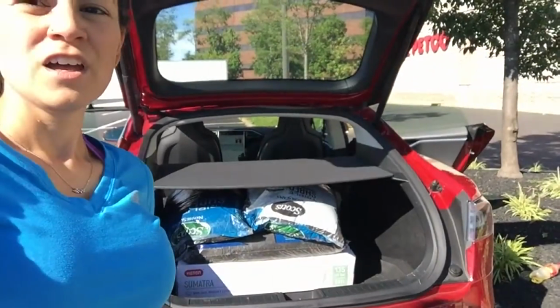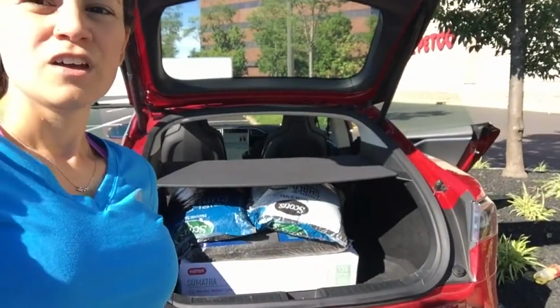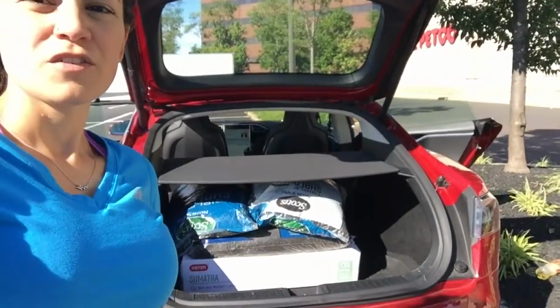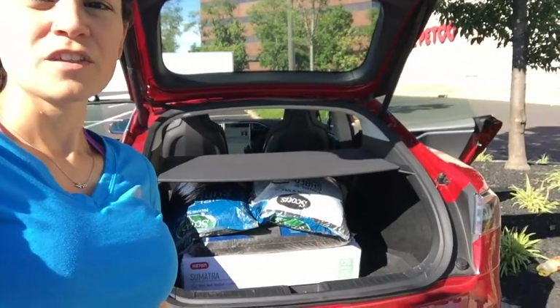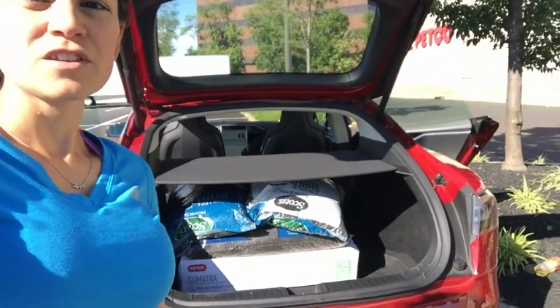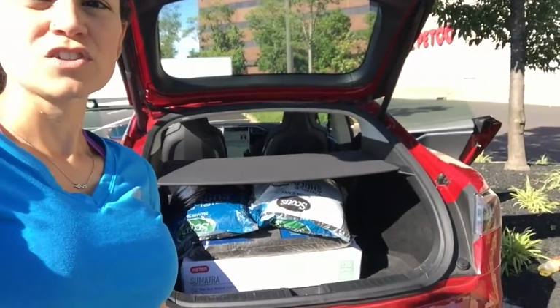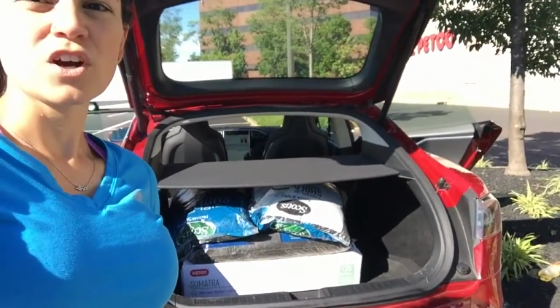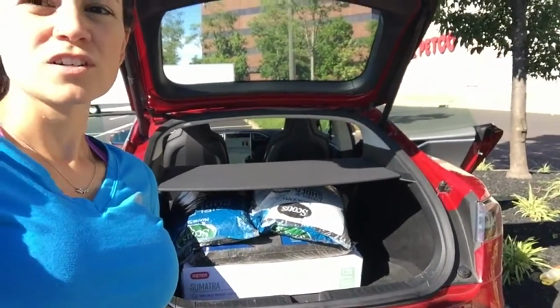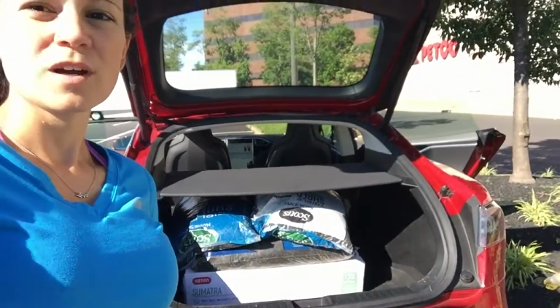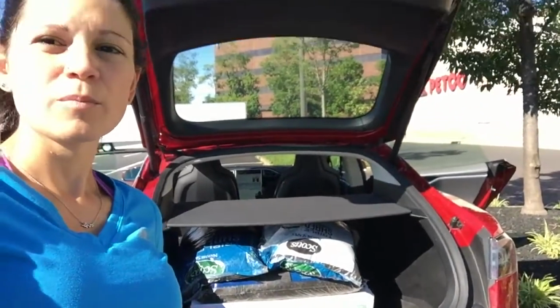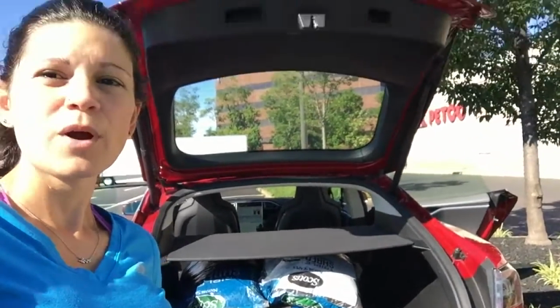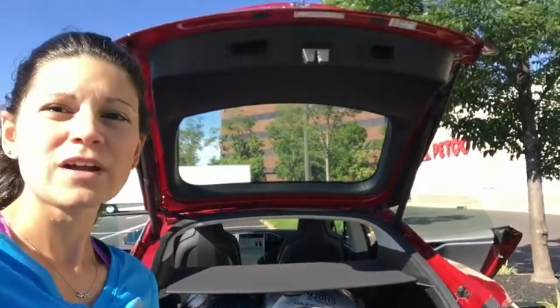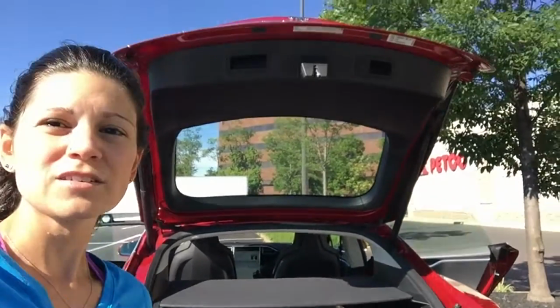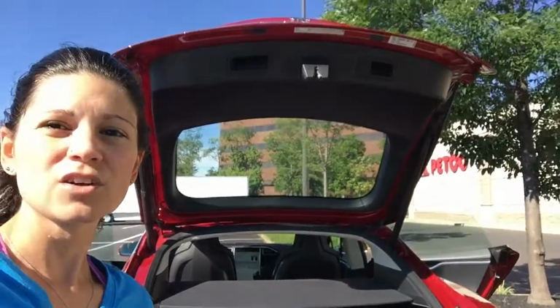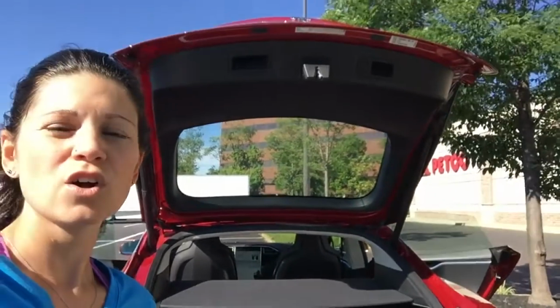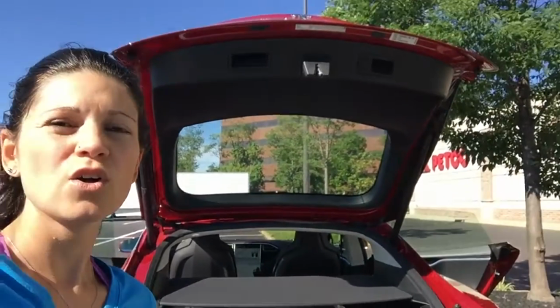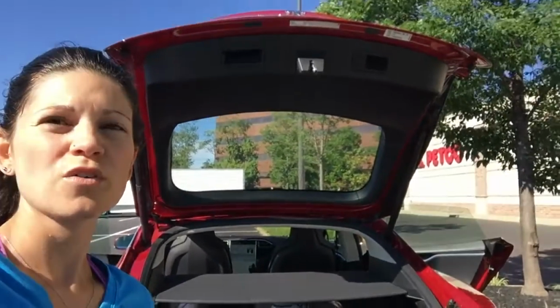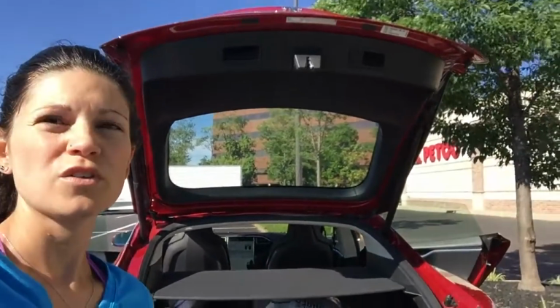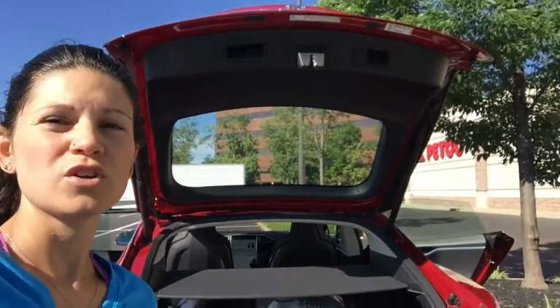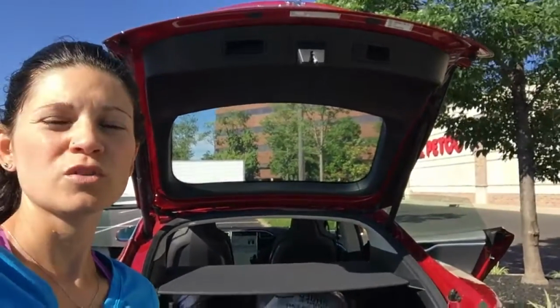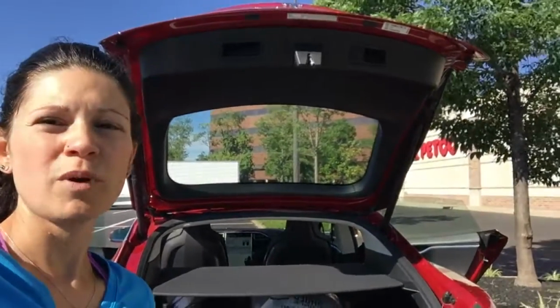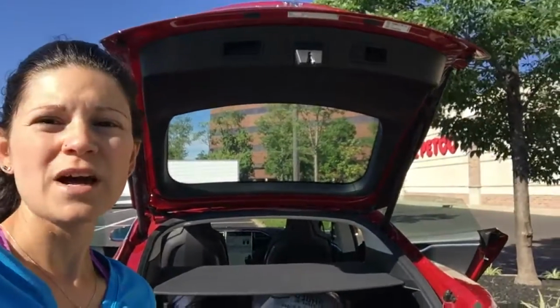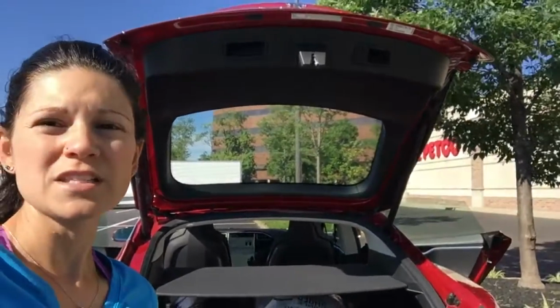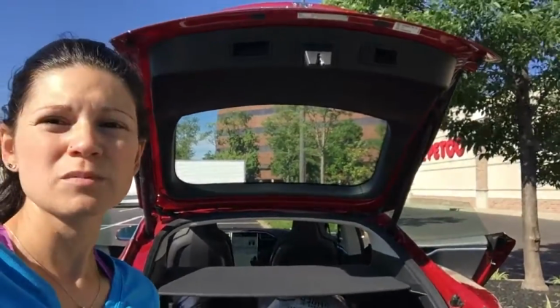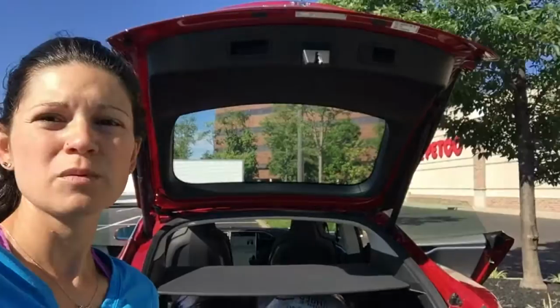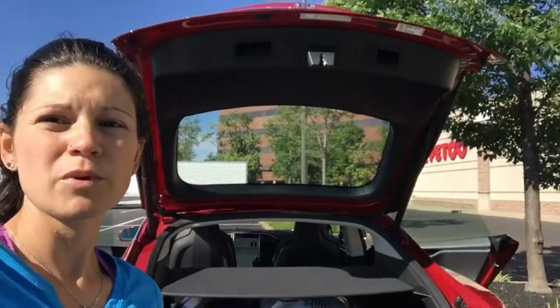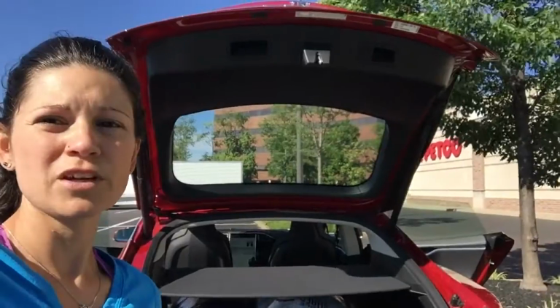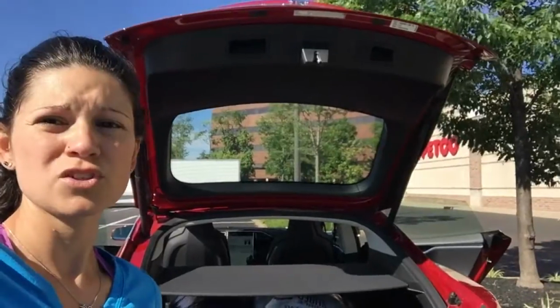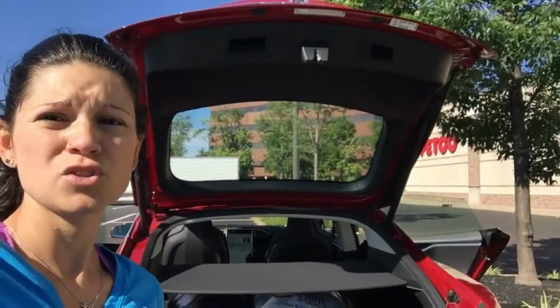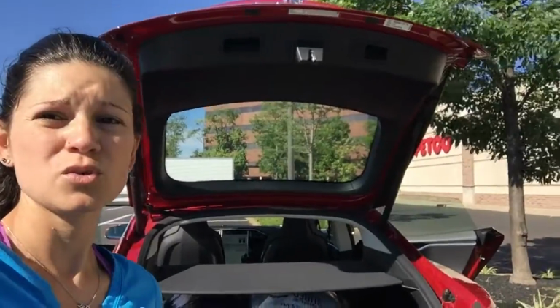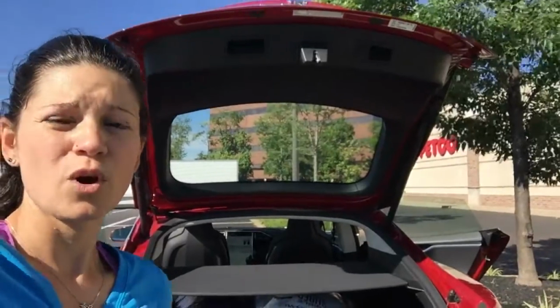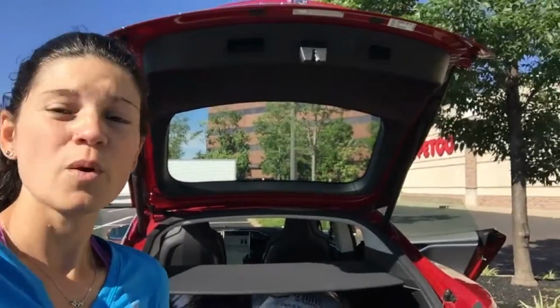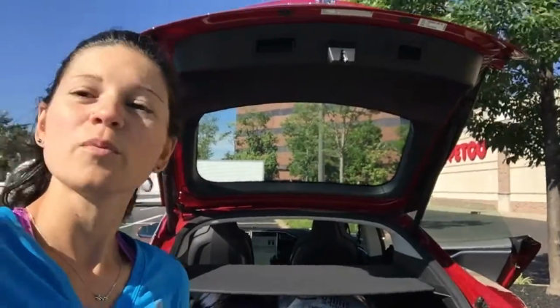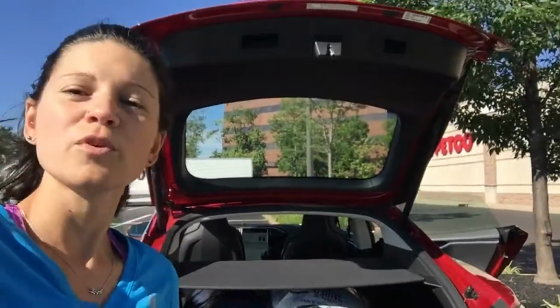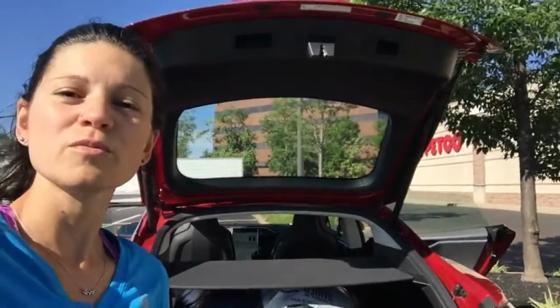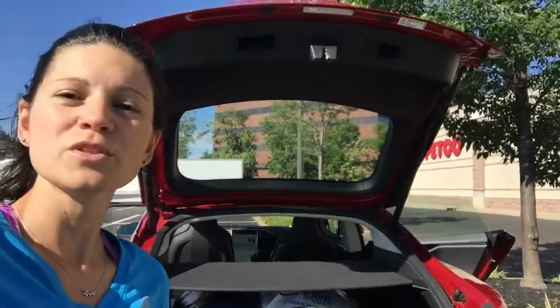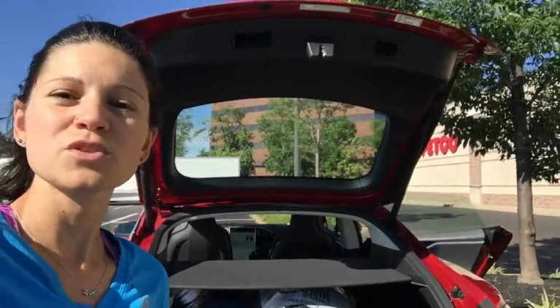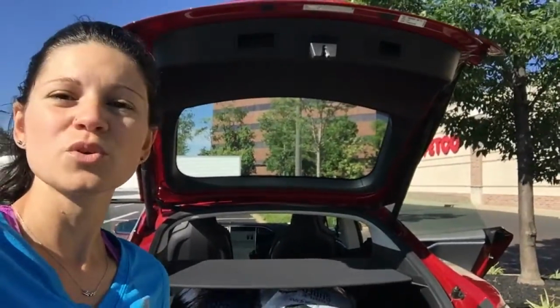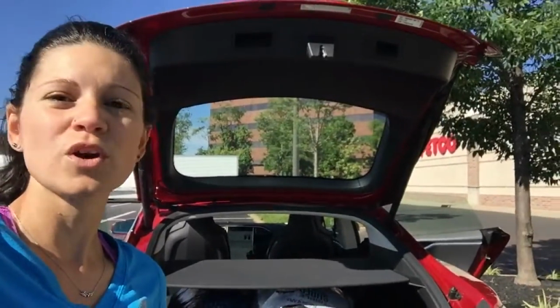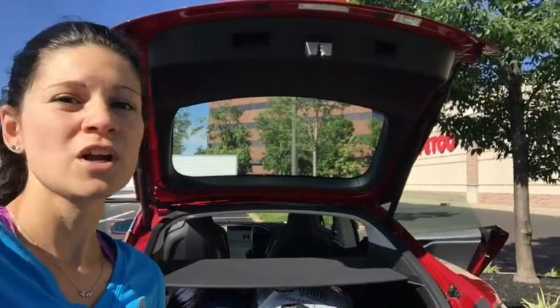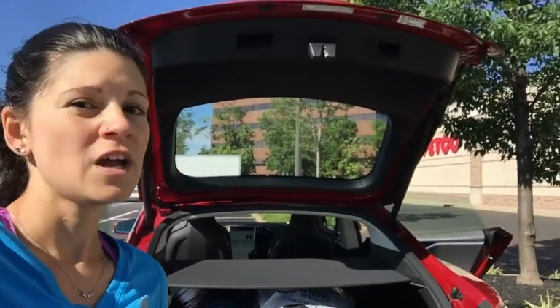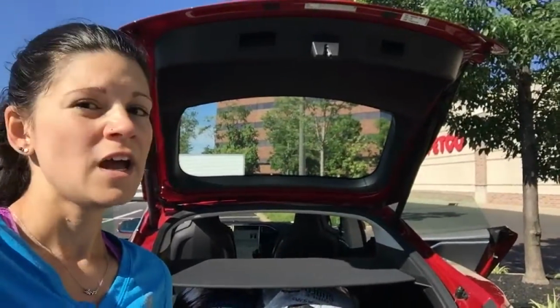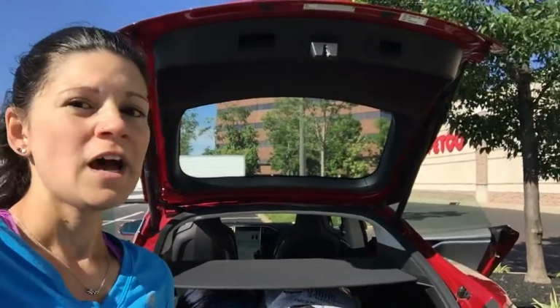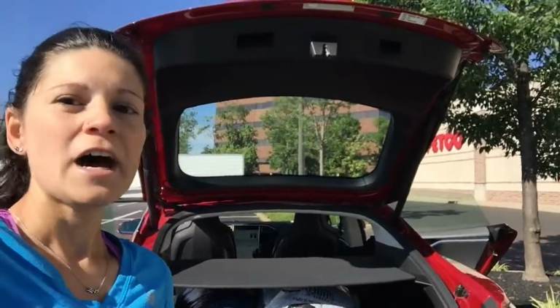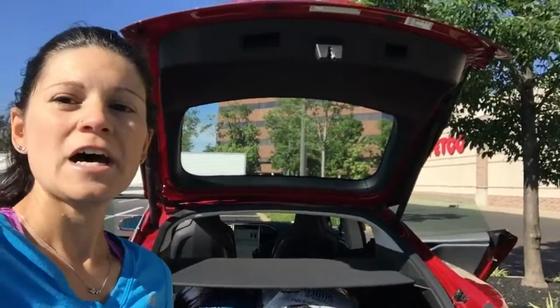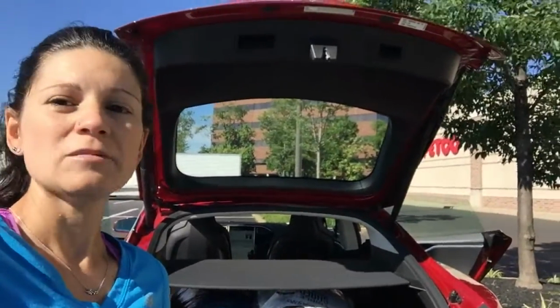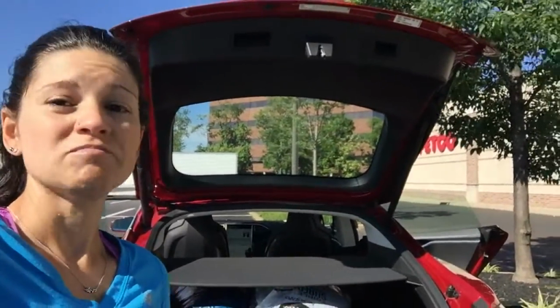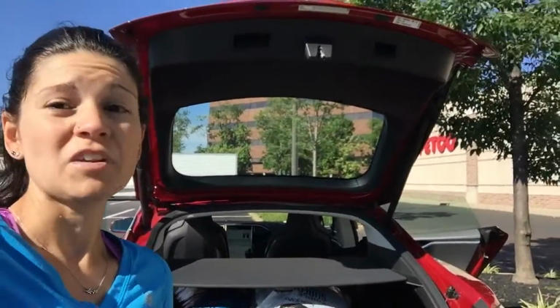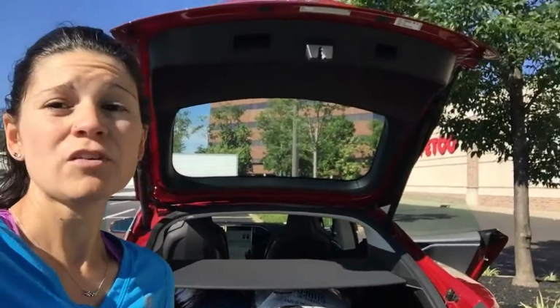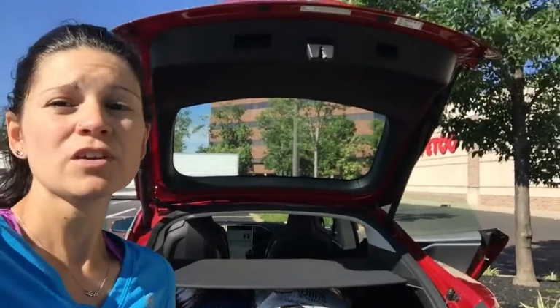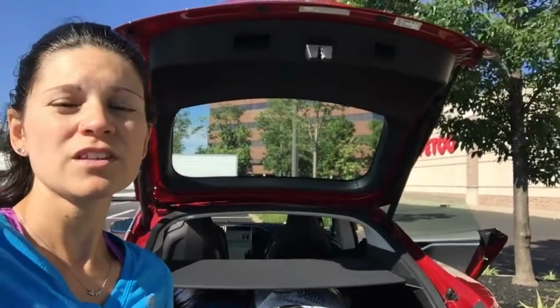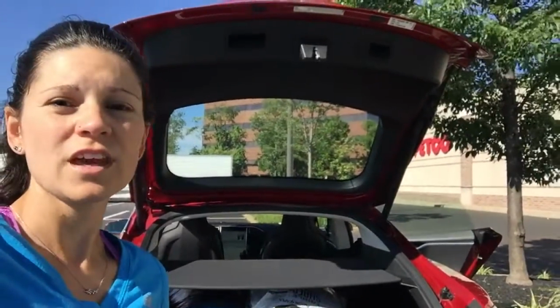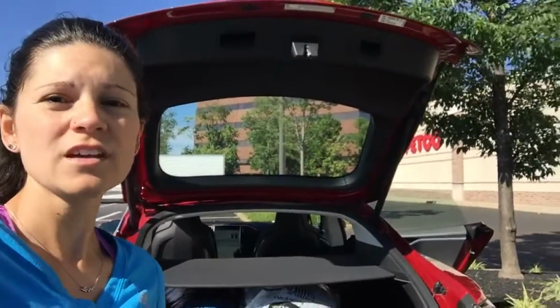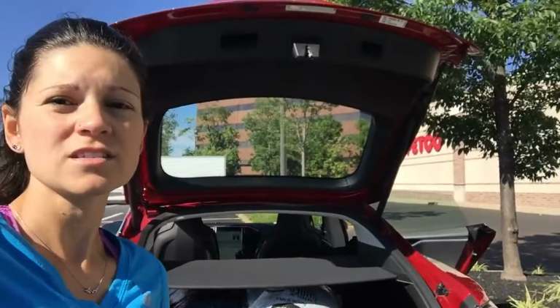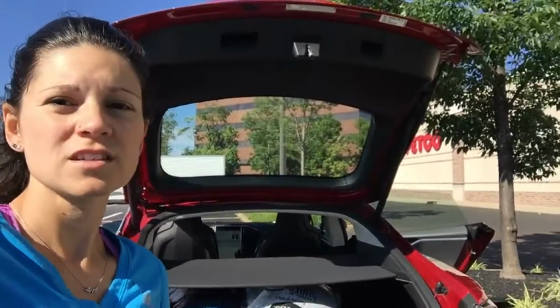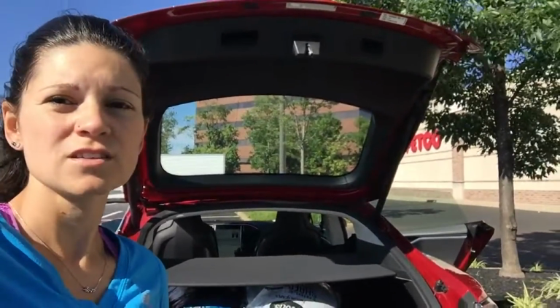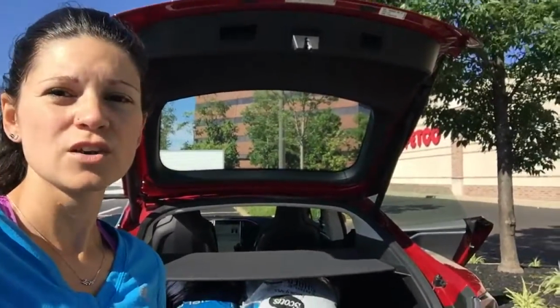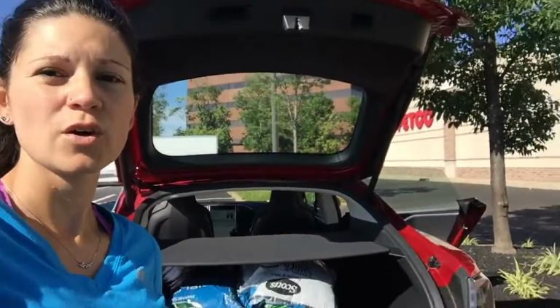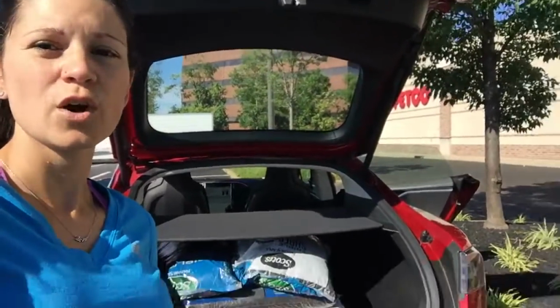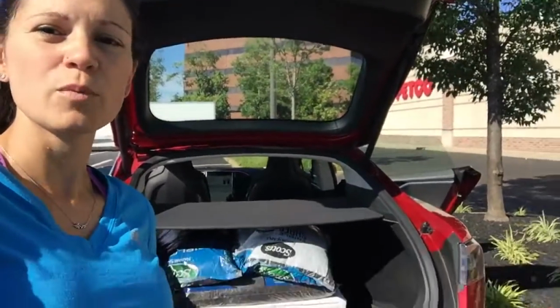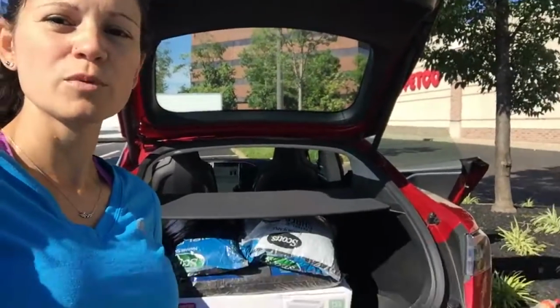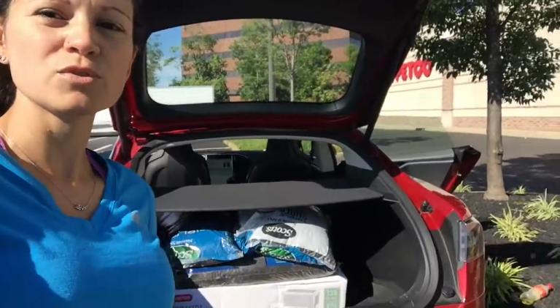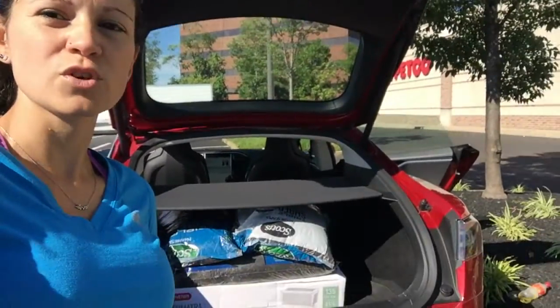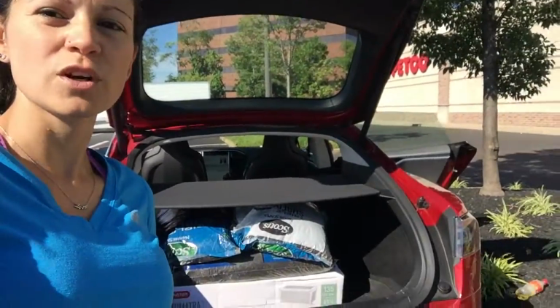Think this car is not practical, that you couldn't possibly bring it to a home improvement store? Not really the case. Hope you enjoyed.